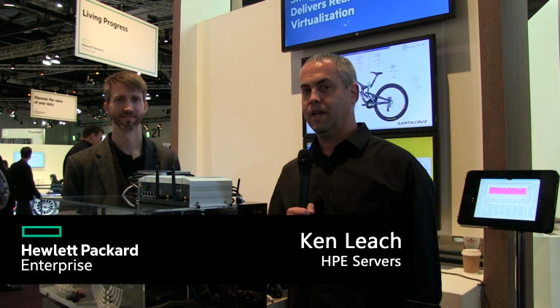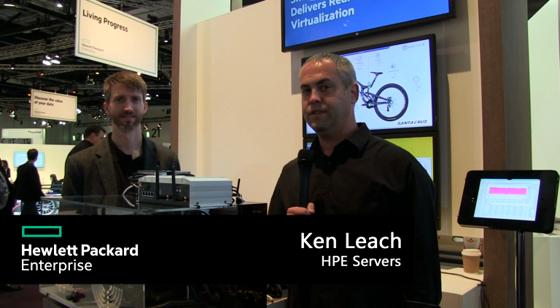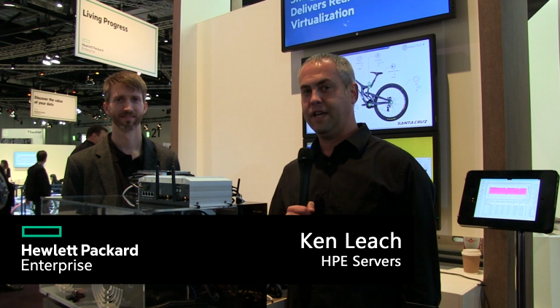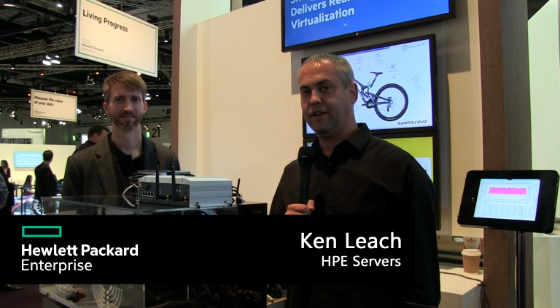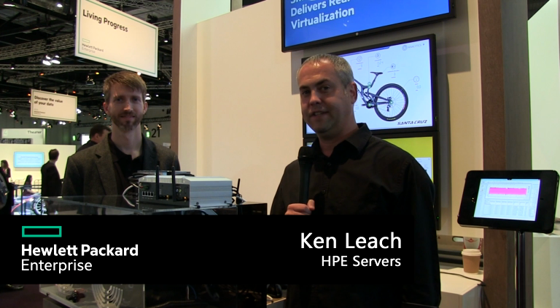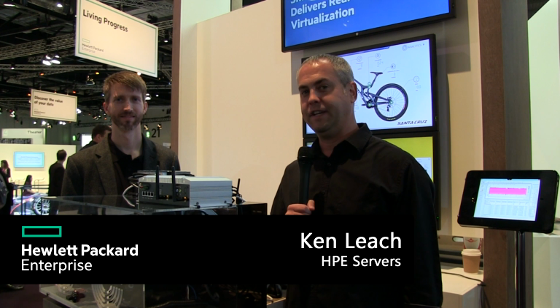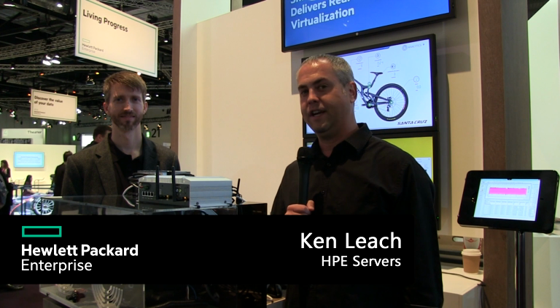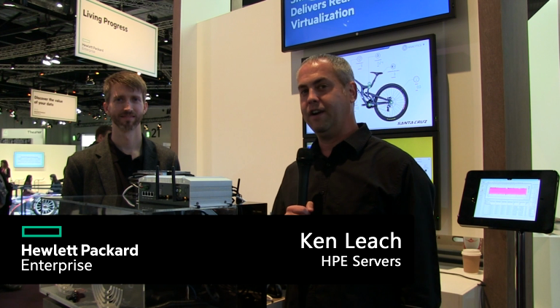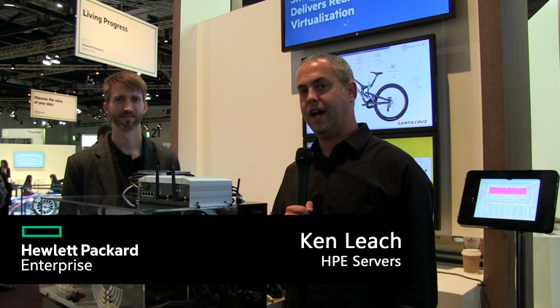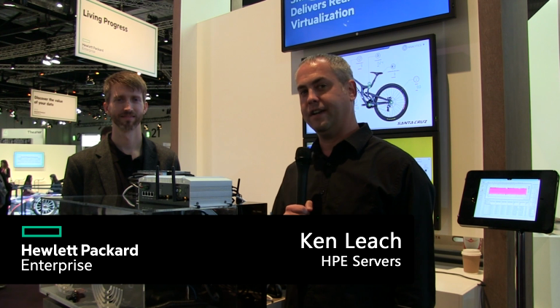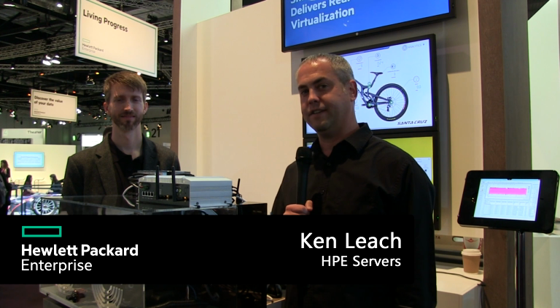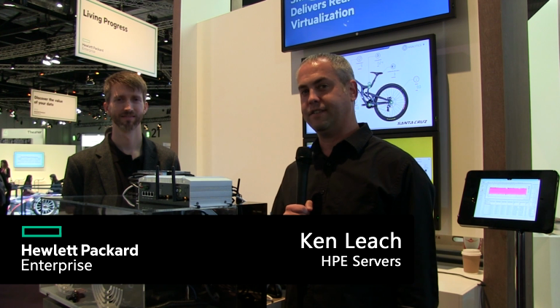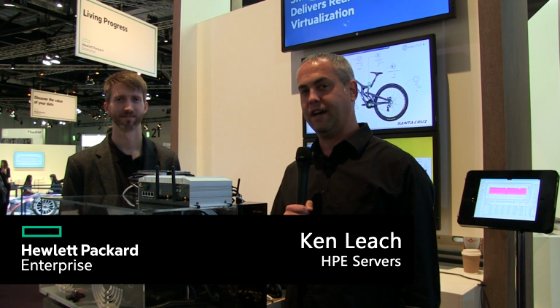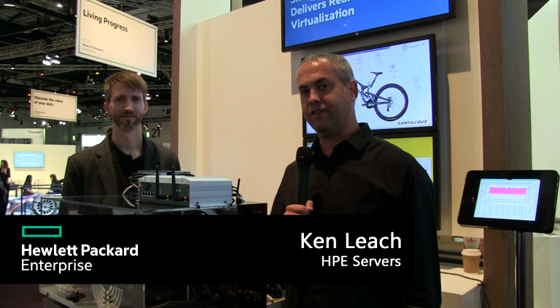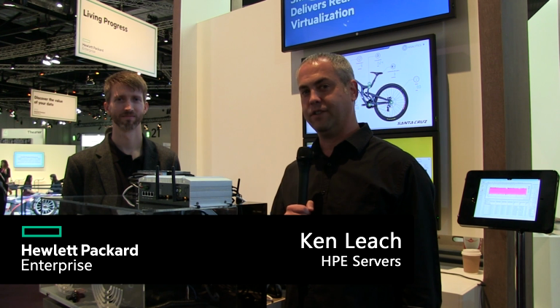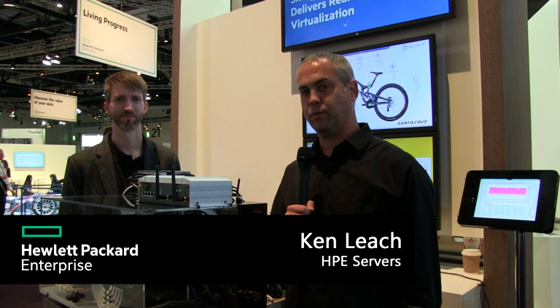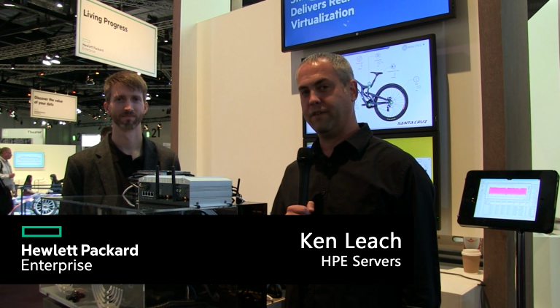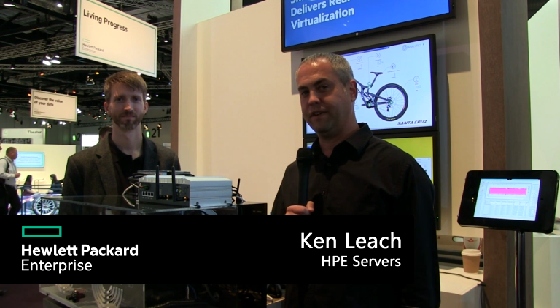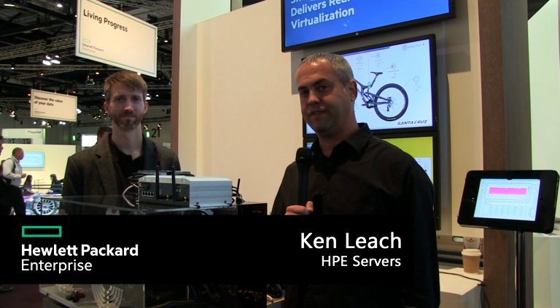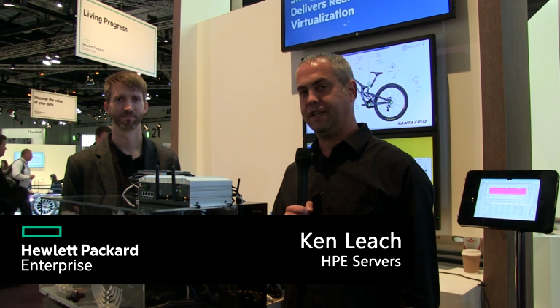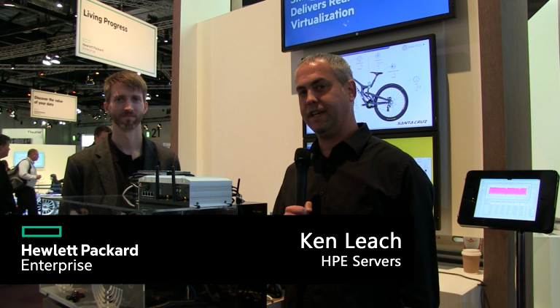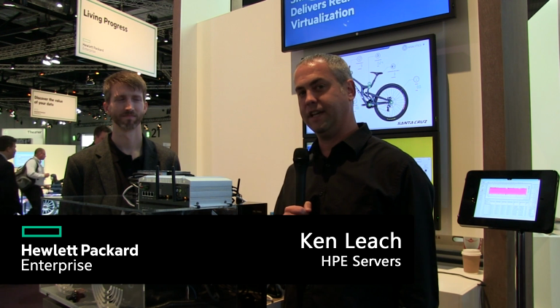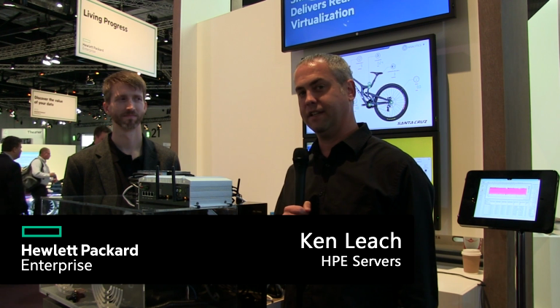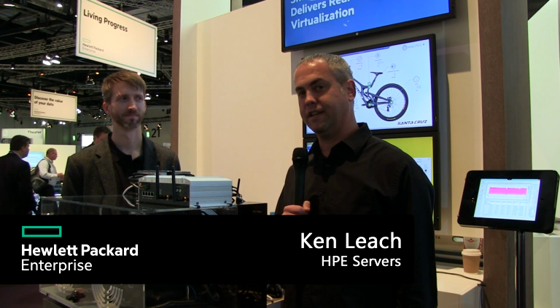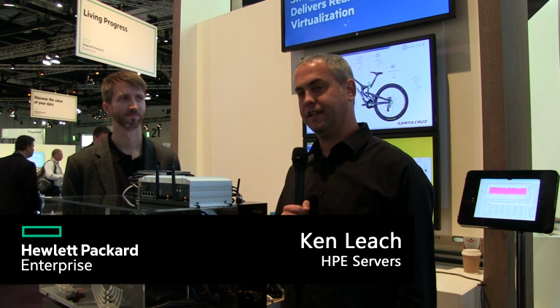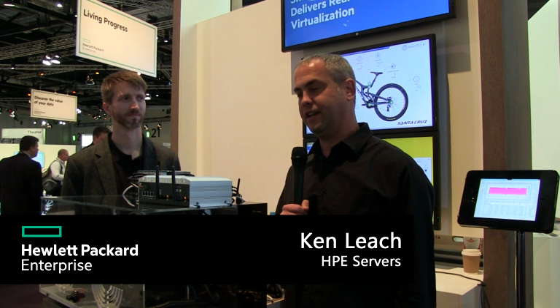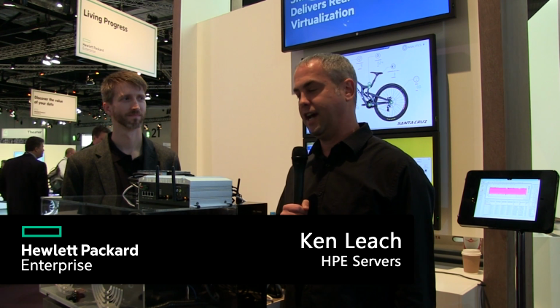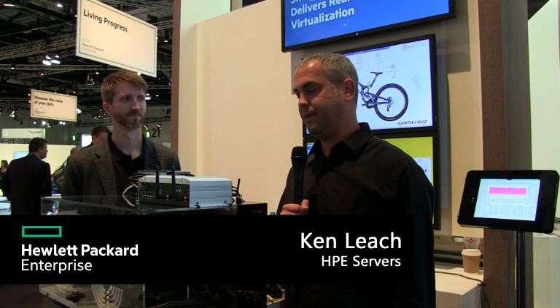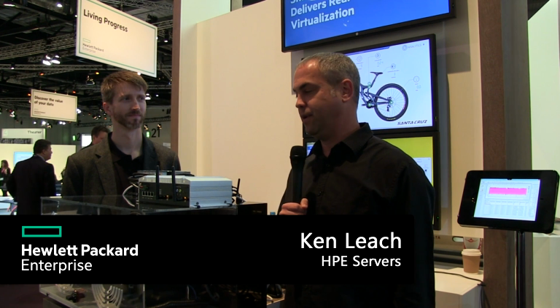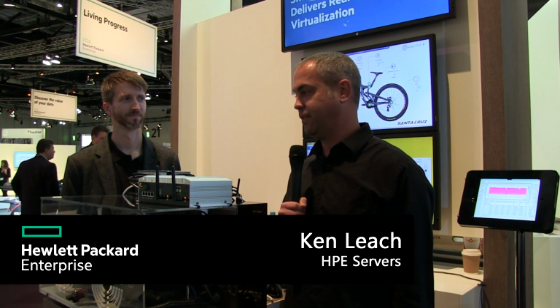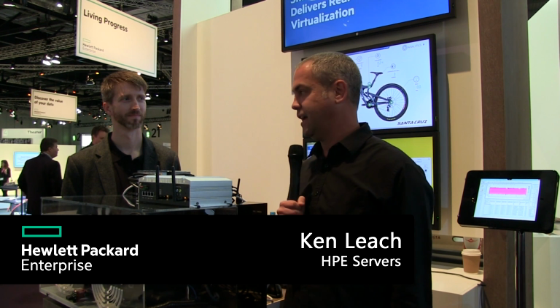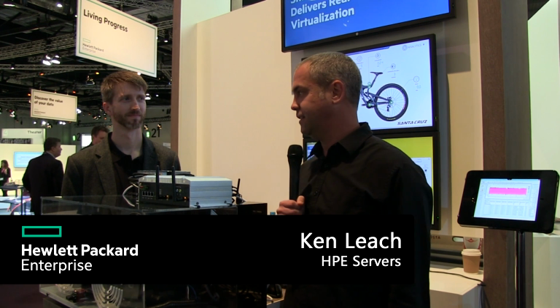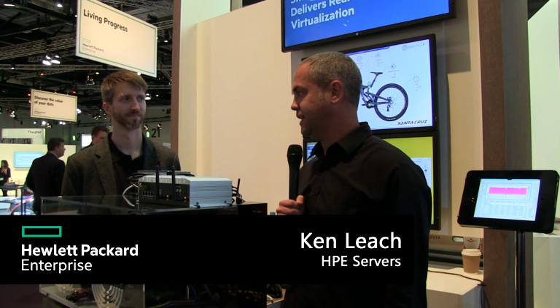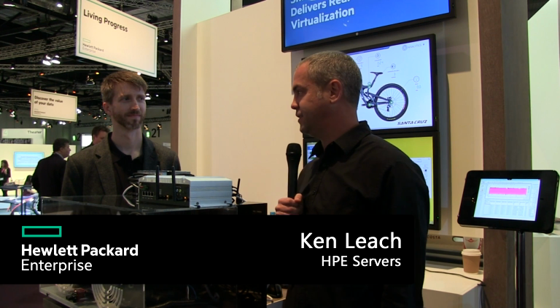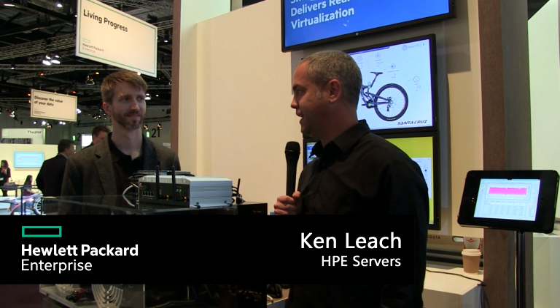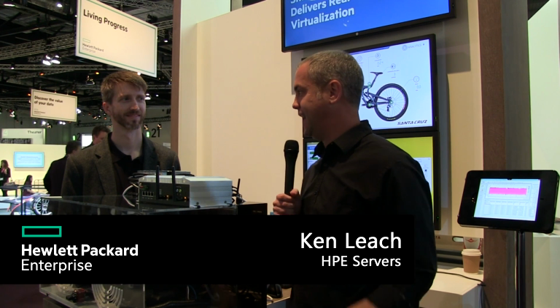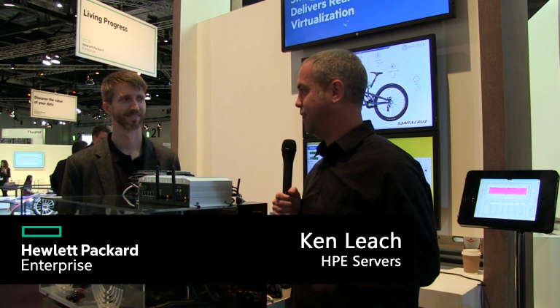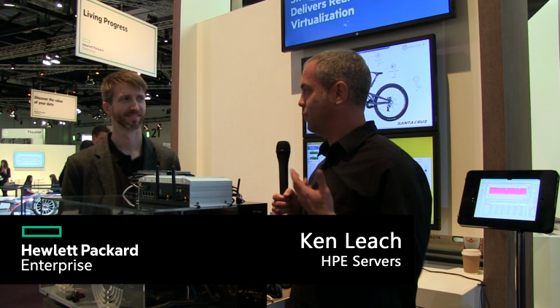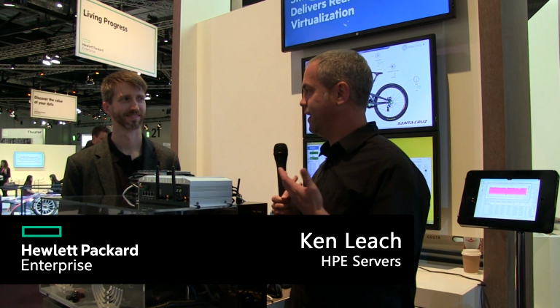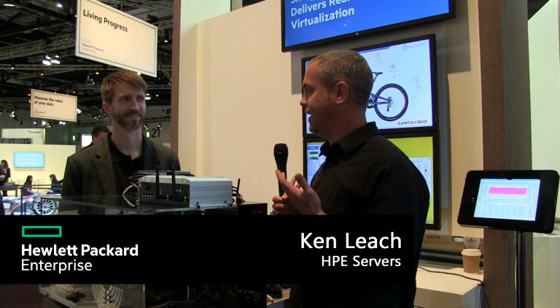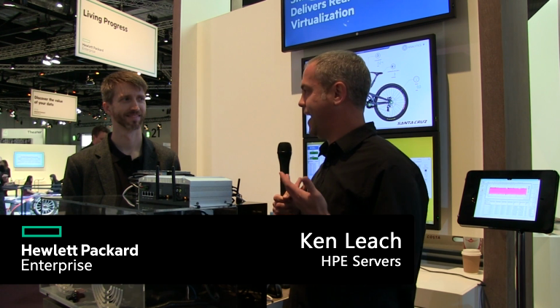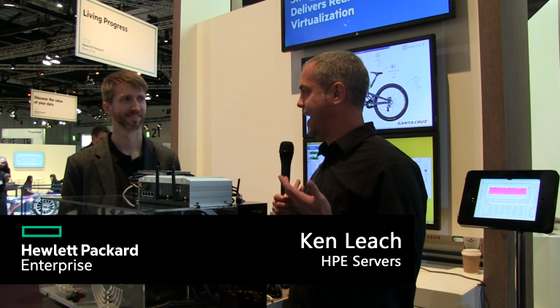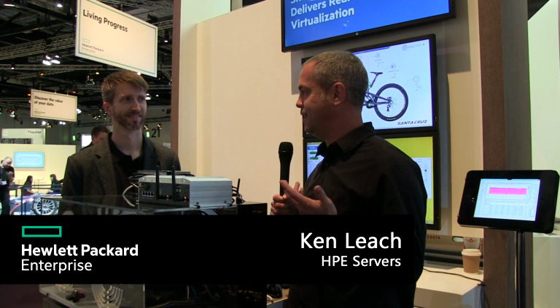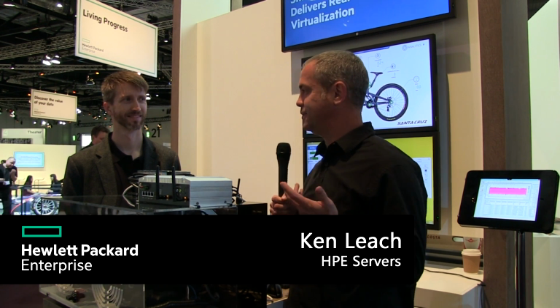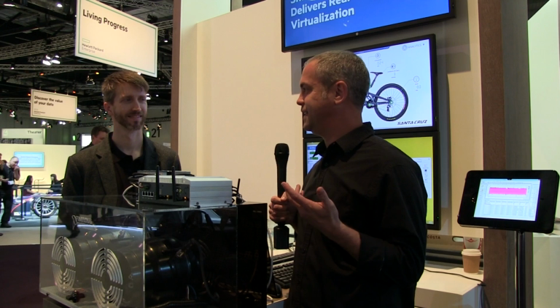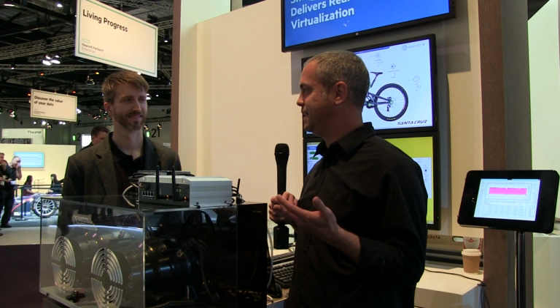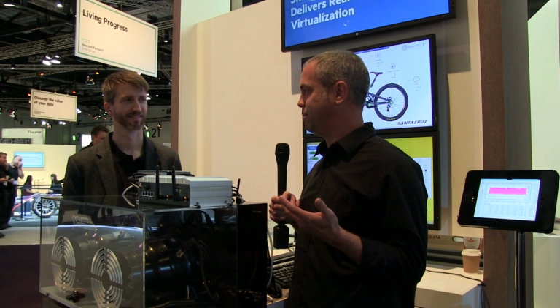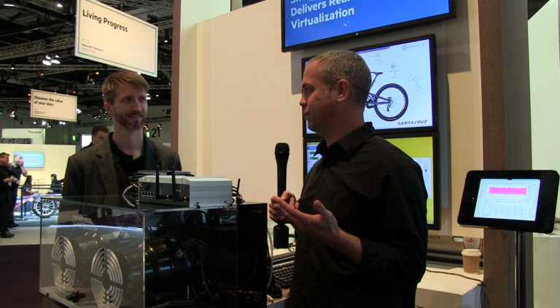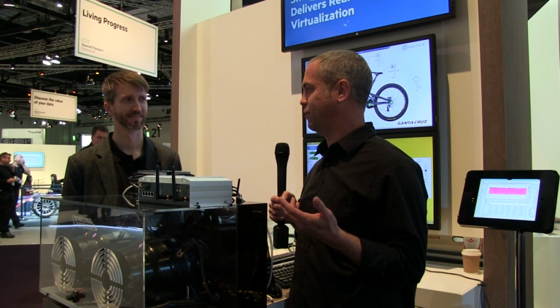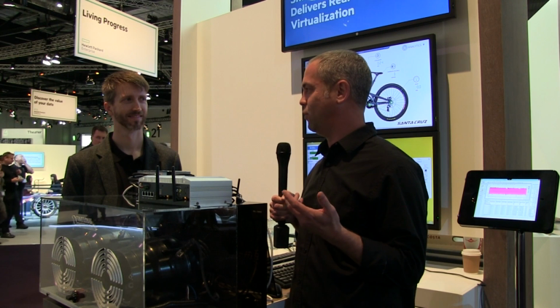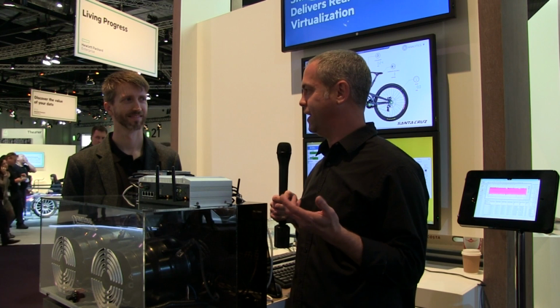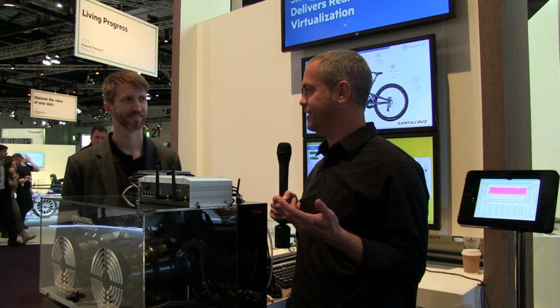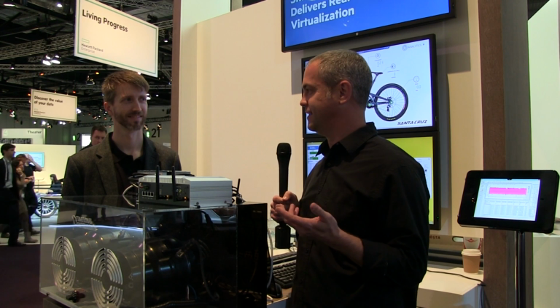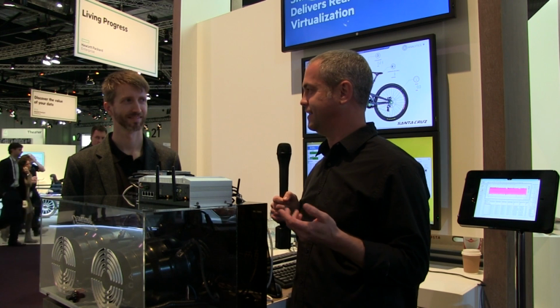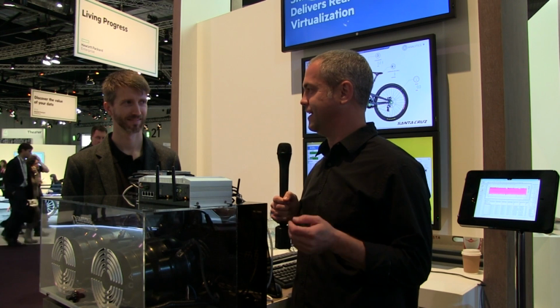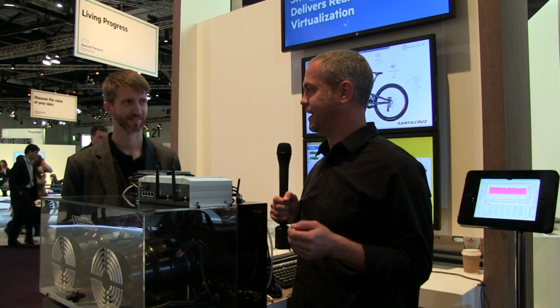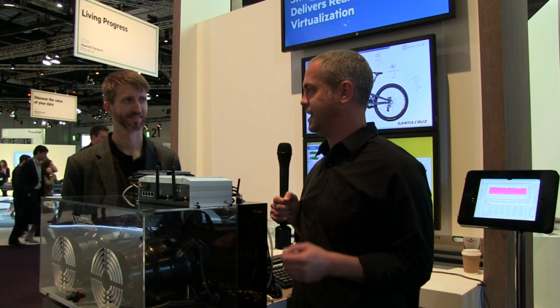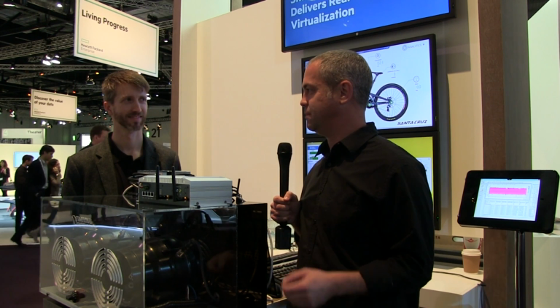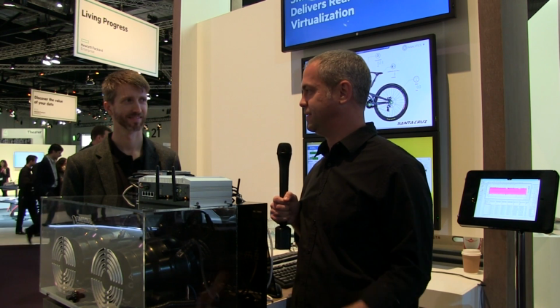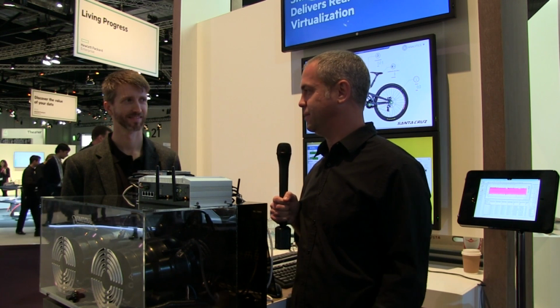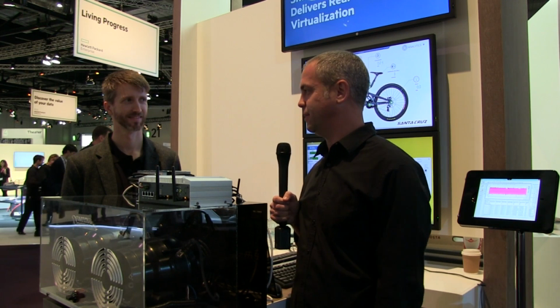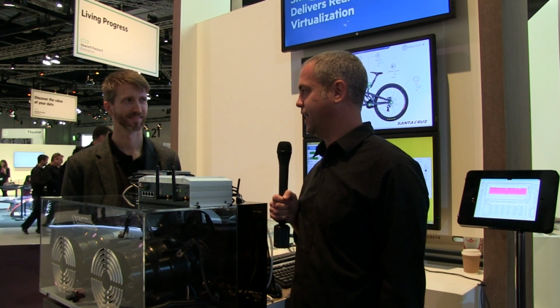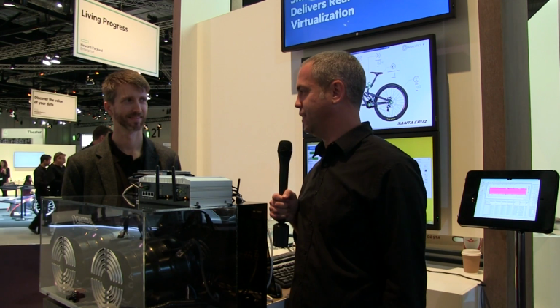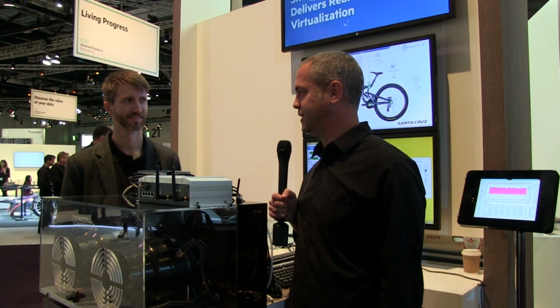Jake Ludington here at Discover 2015 in London, and I'm here with Ken Leach and we're in an IoT booth. What is it that HP is doing with IoT?